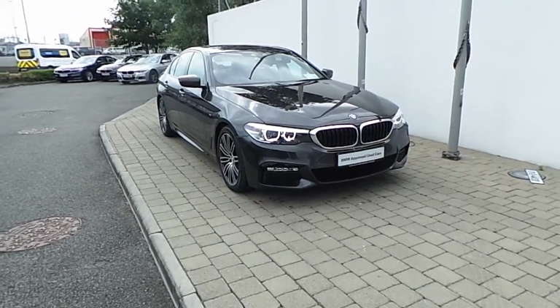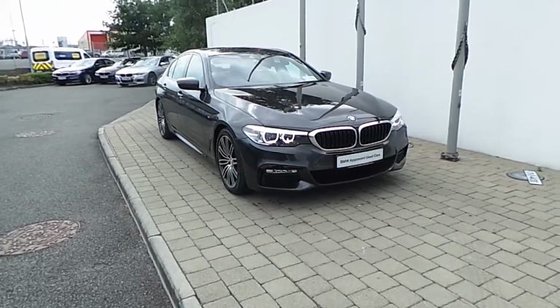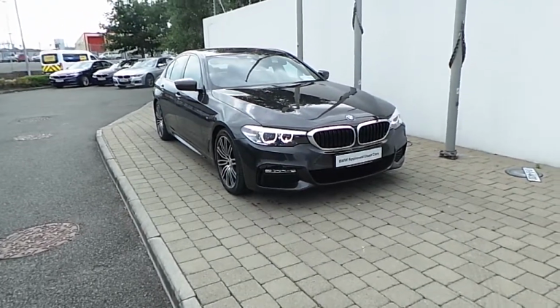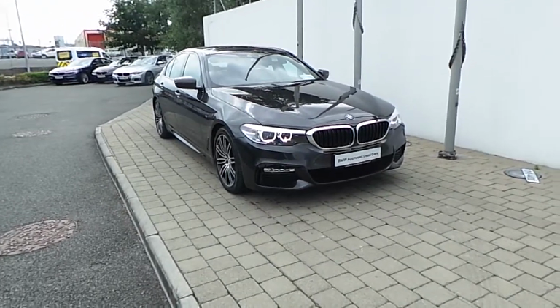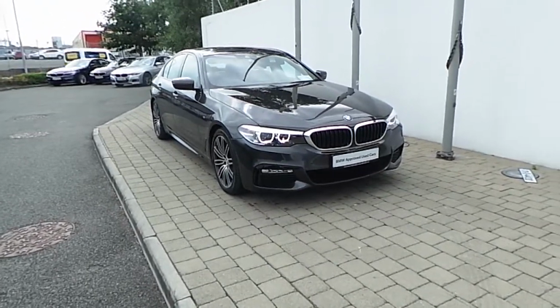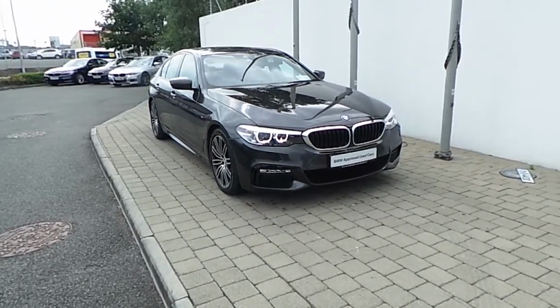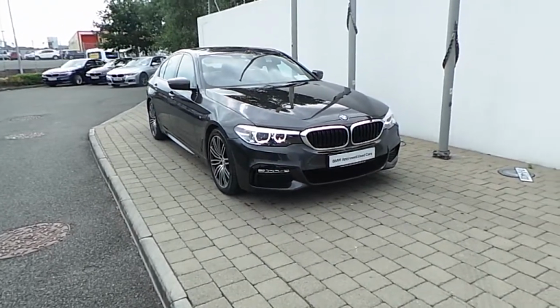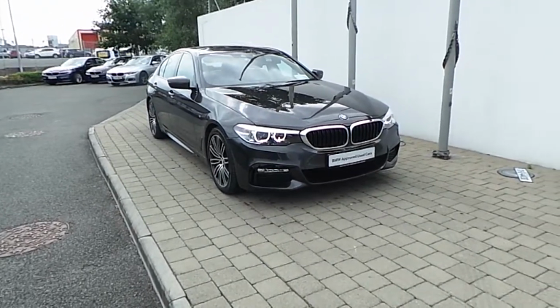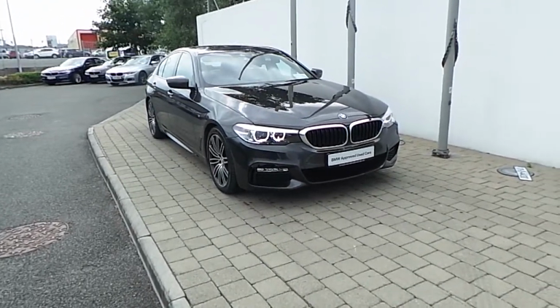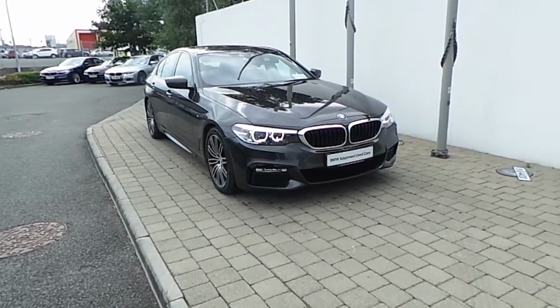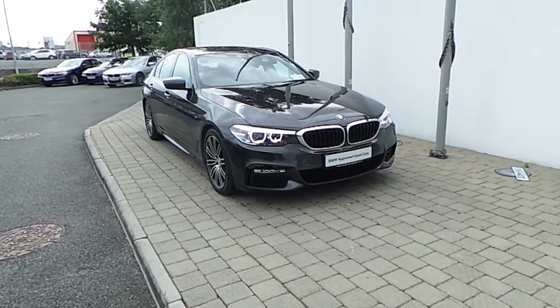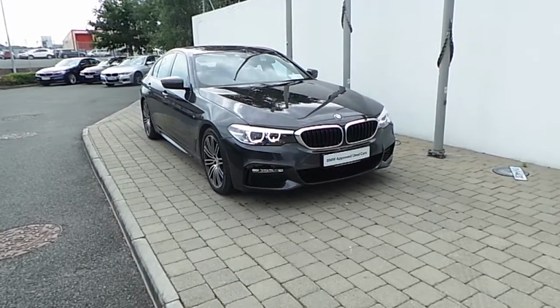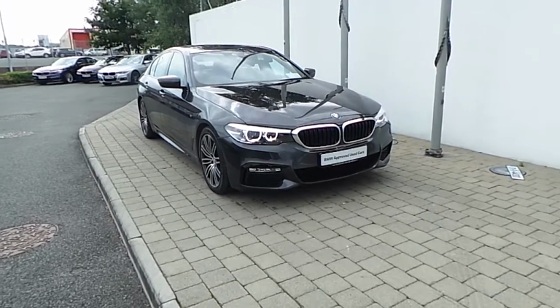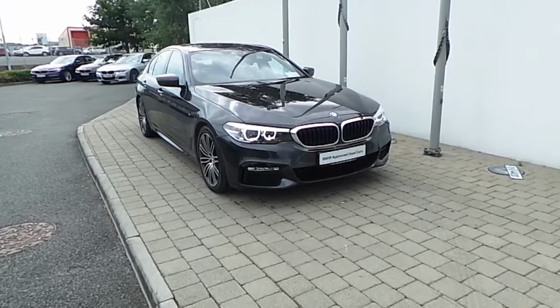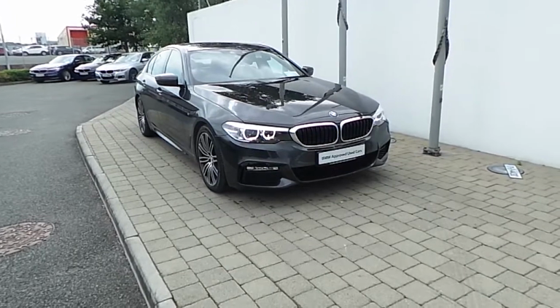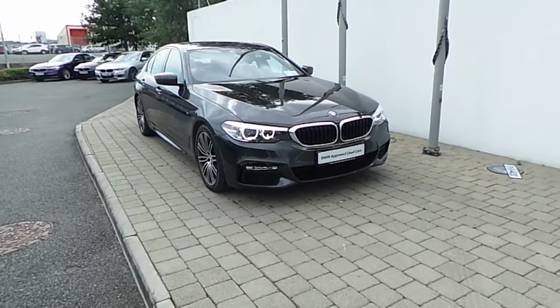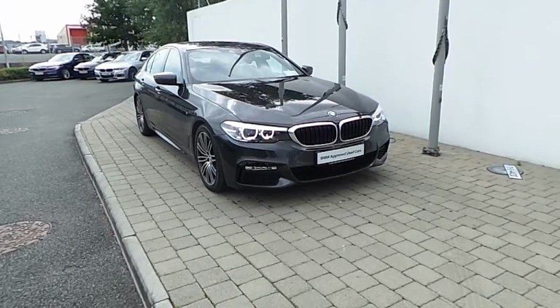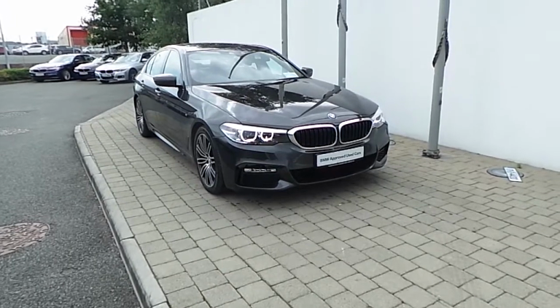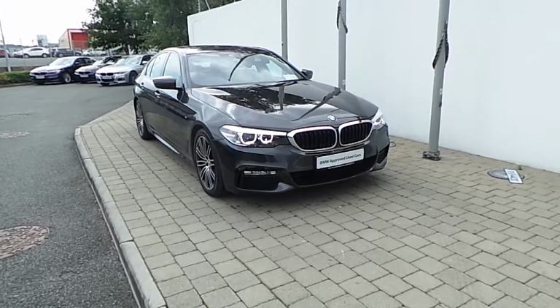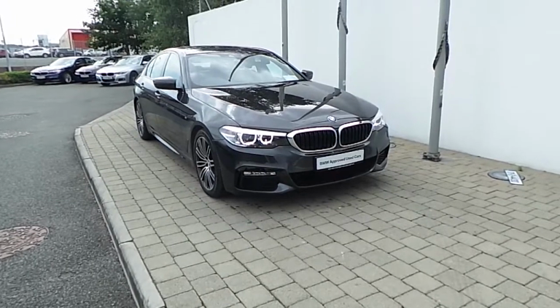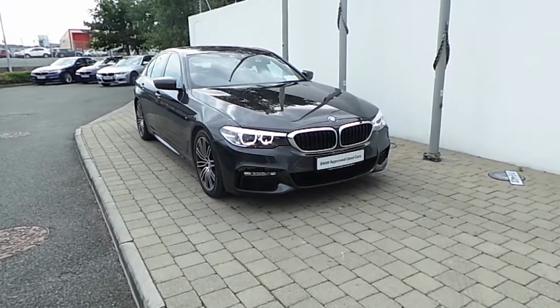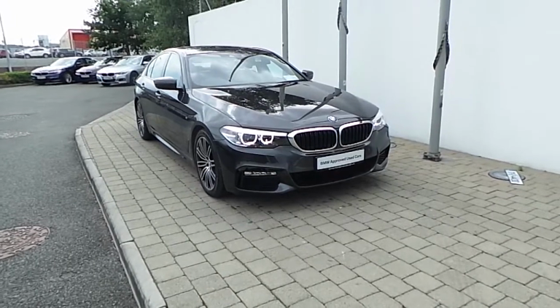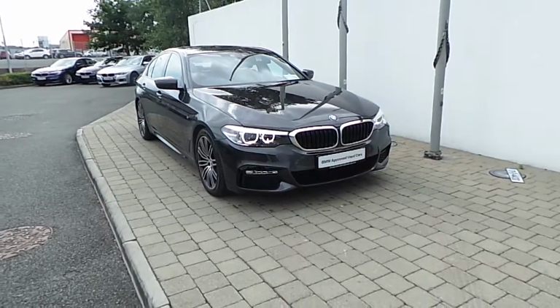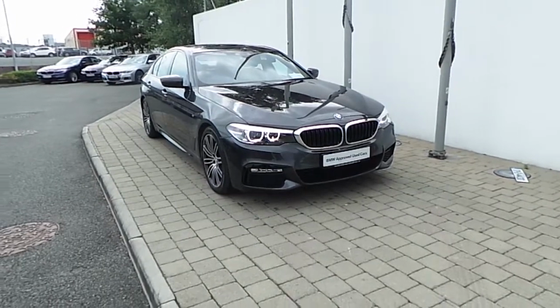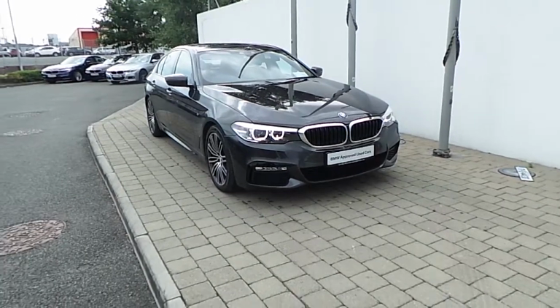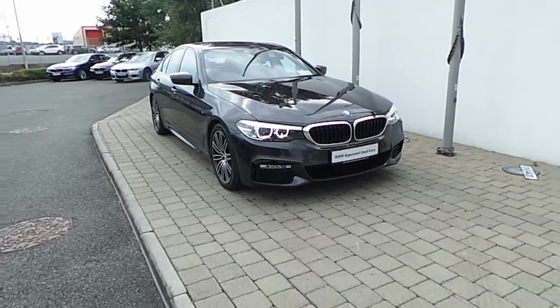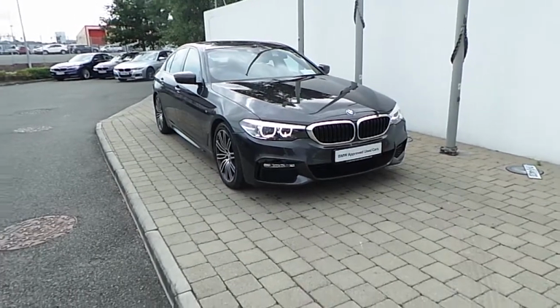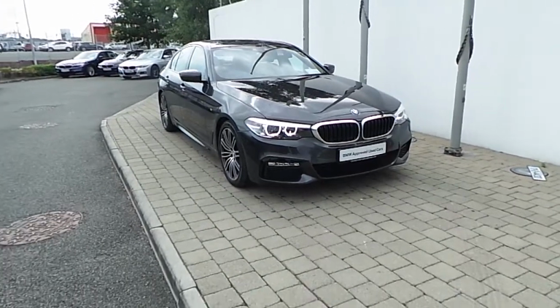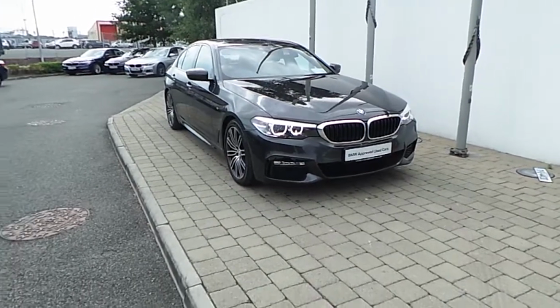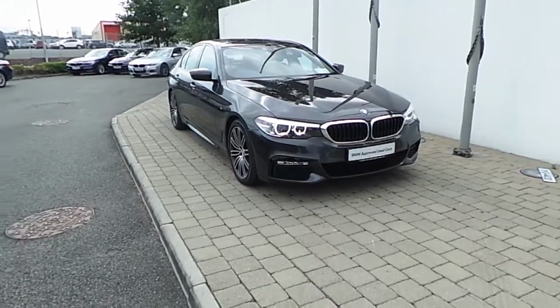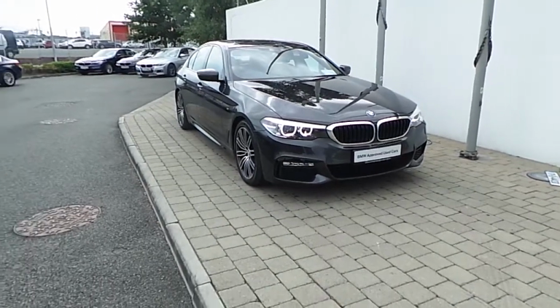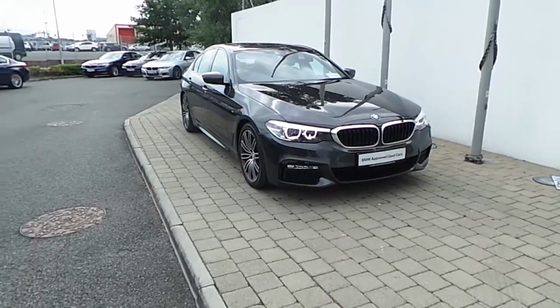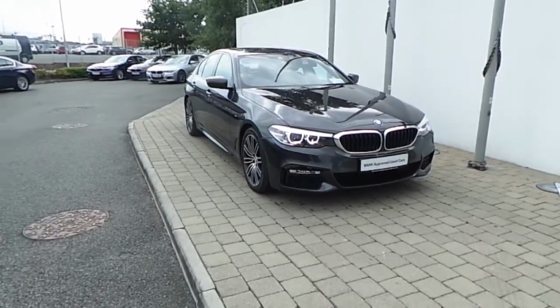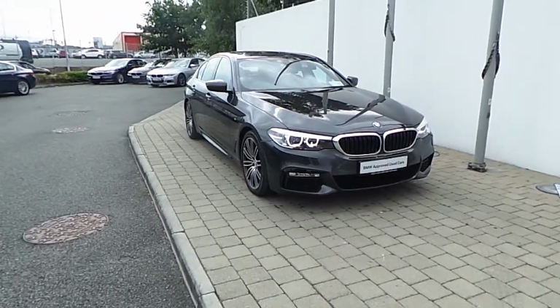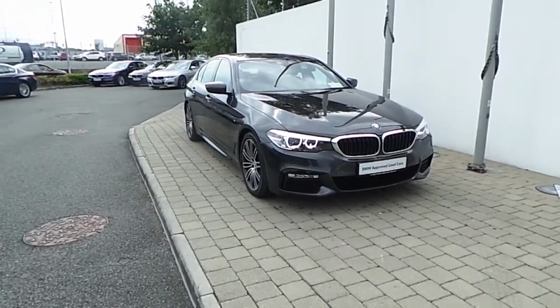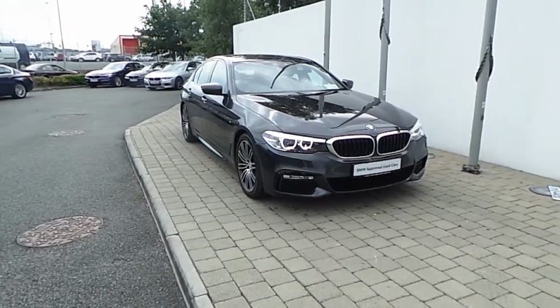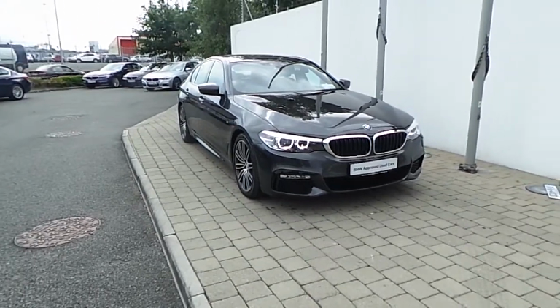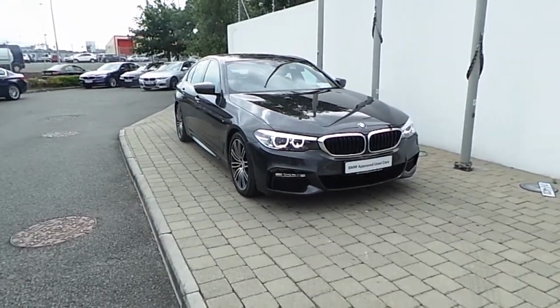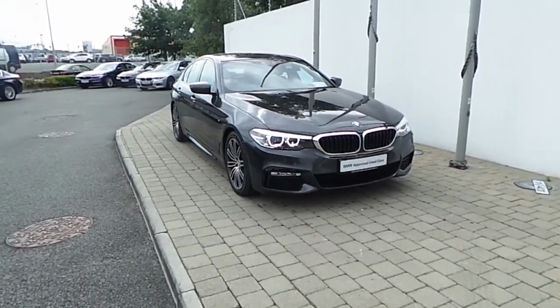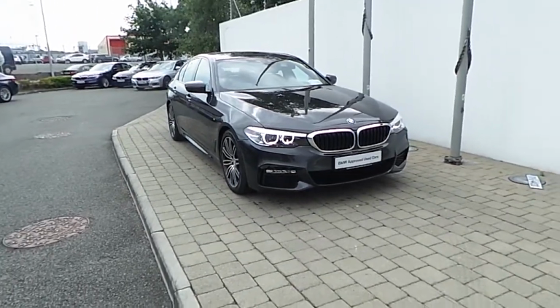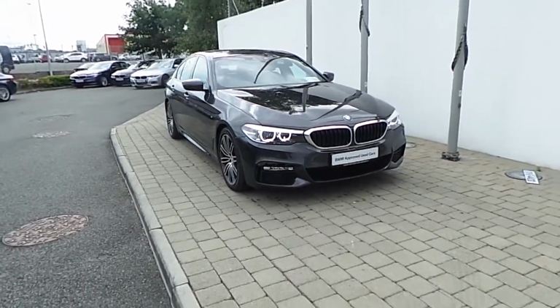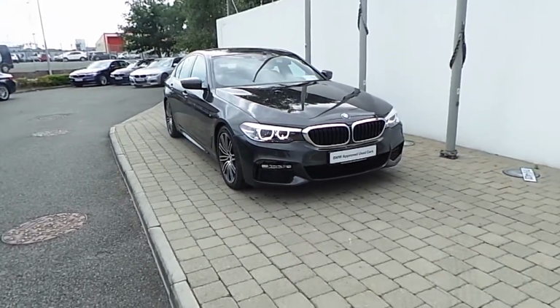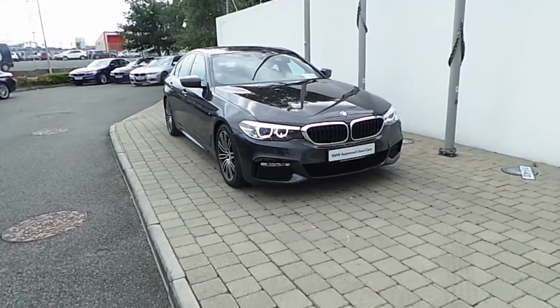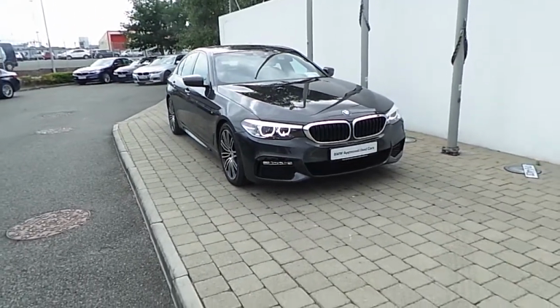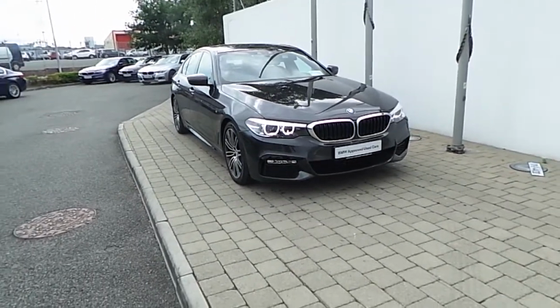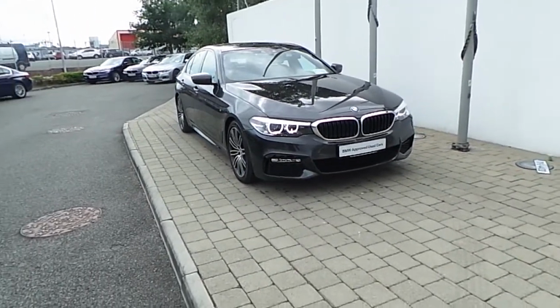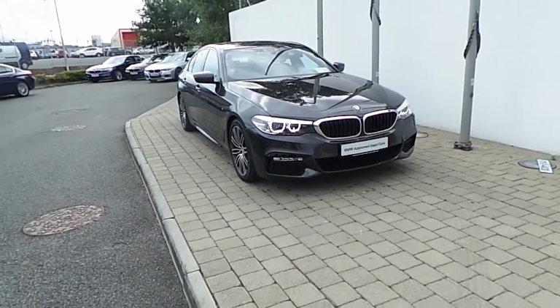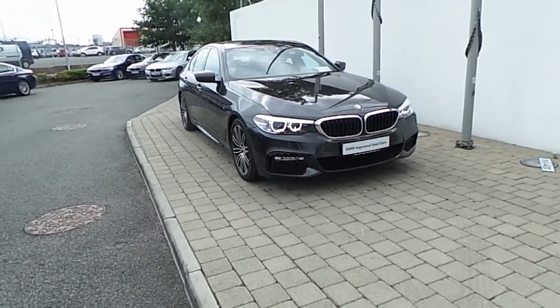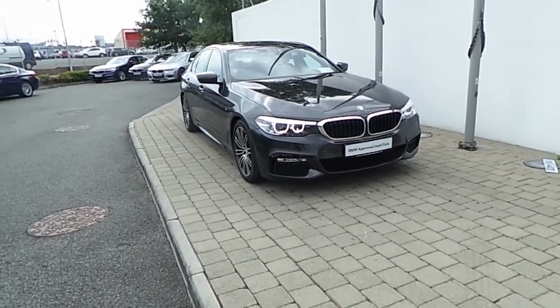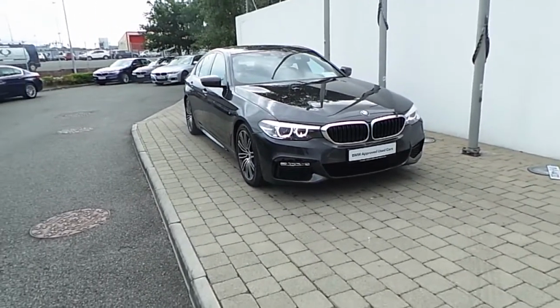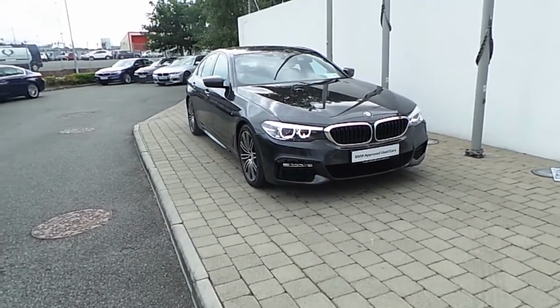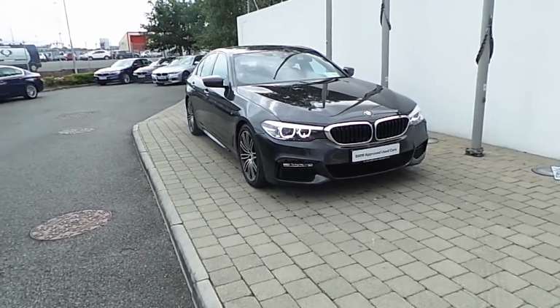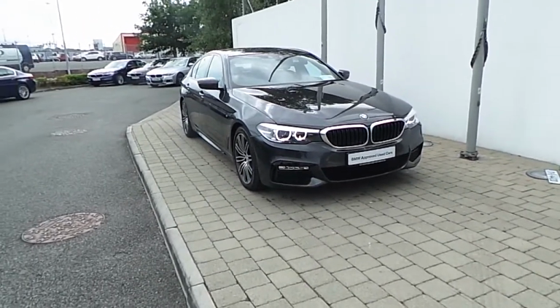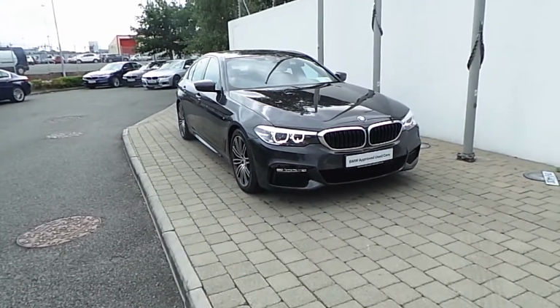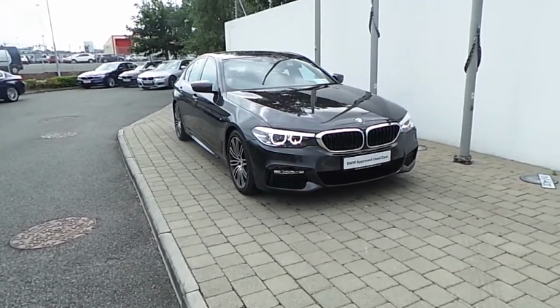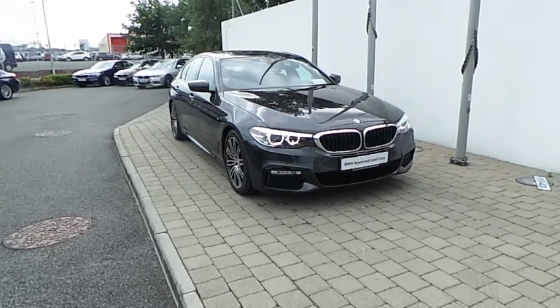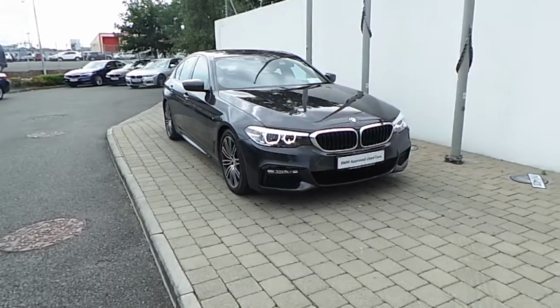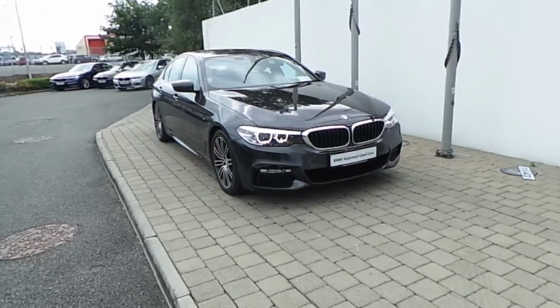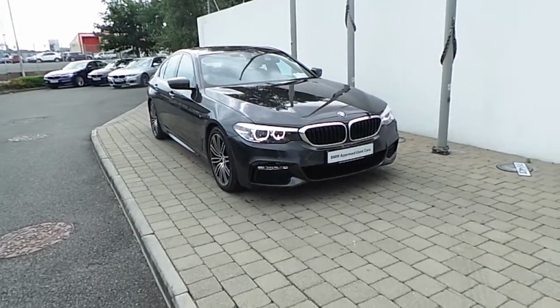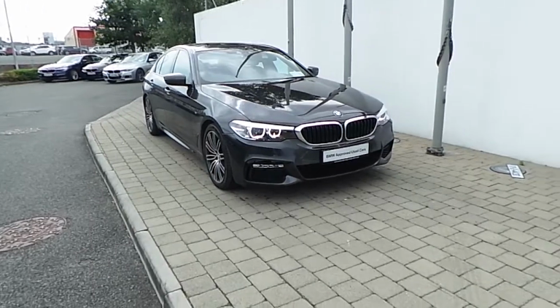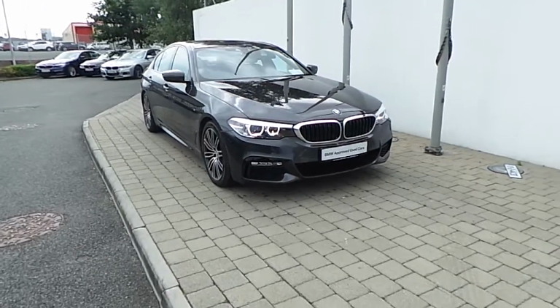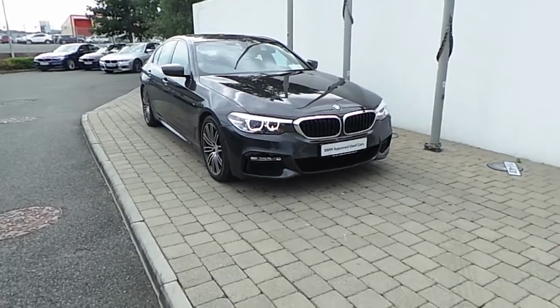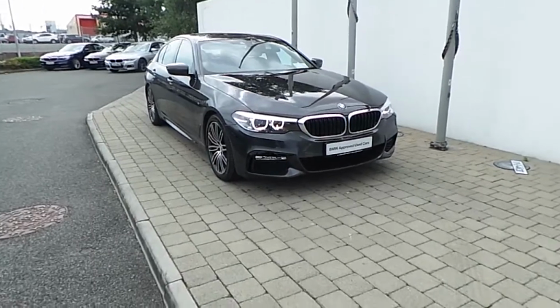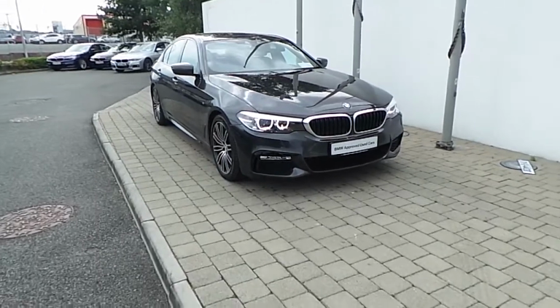This BMW 5 Series is part of the BMW Approved Used Car Programme, and offers benefits like a minimum 24 month unlimited mileage warranty and Europe wide assist.